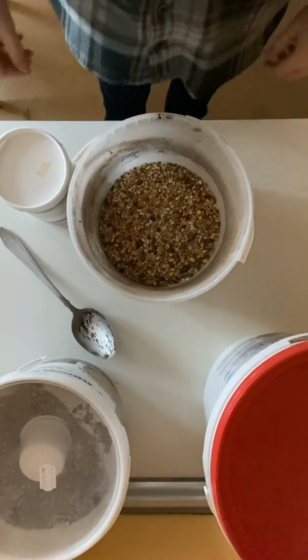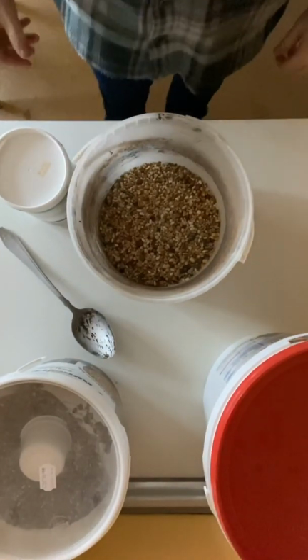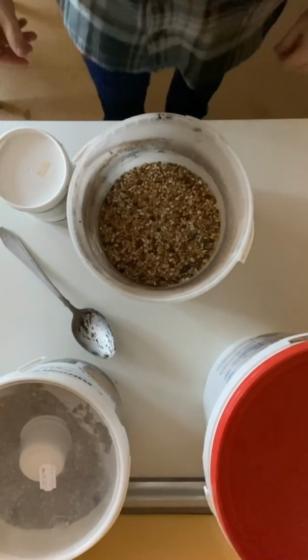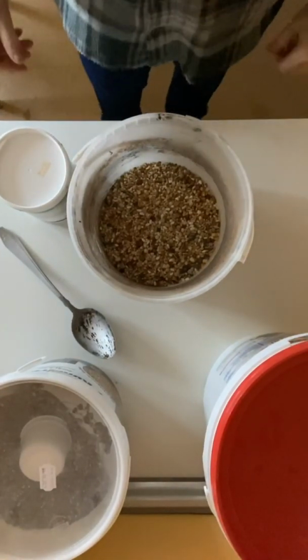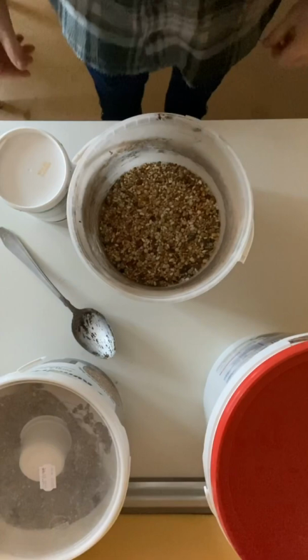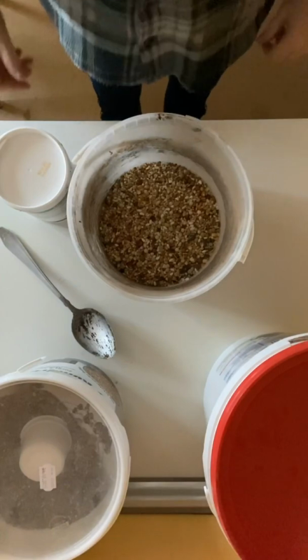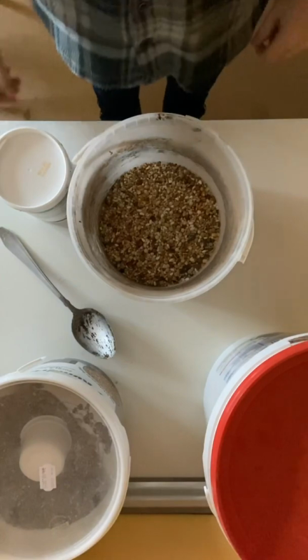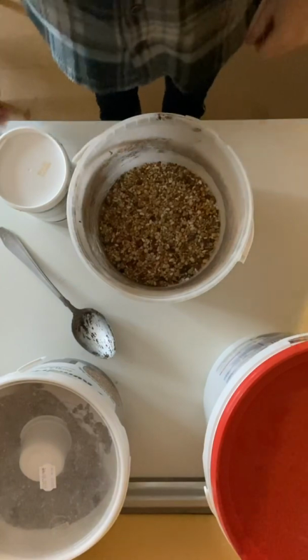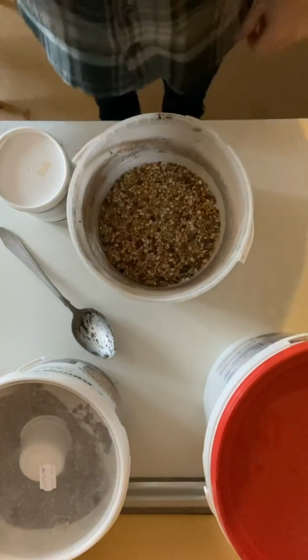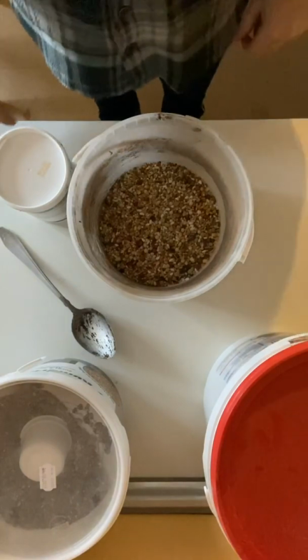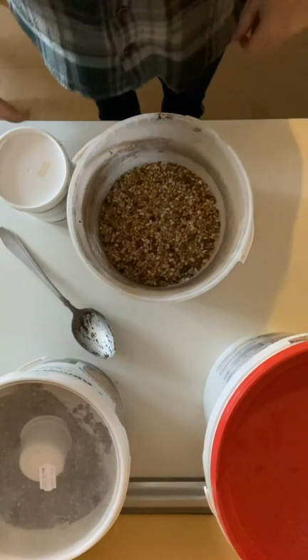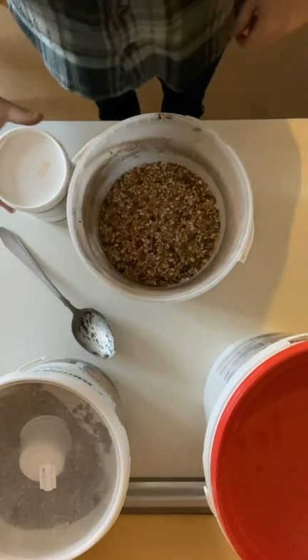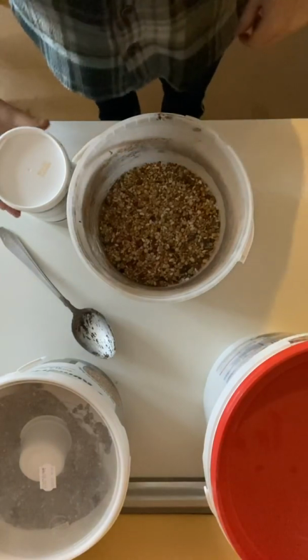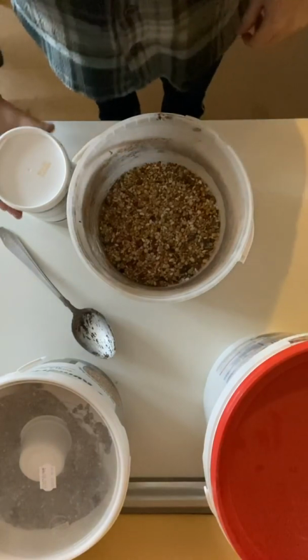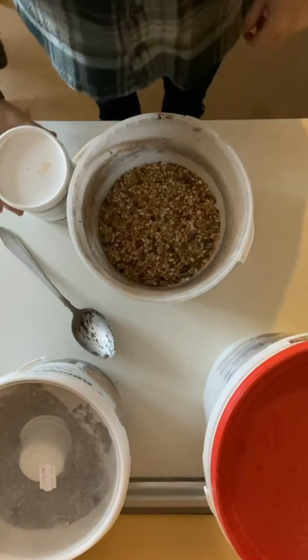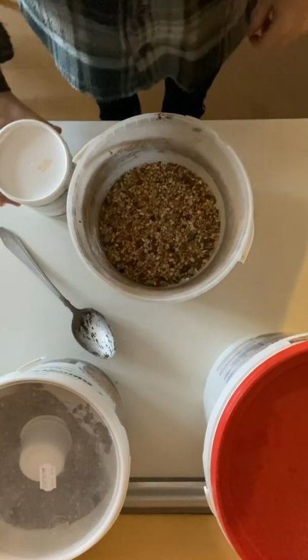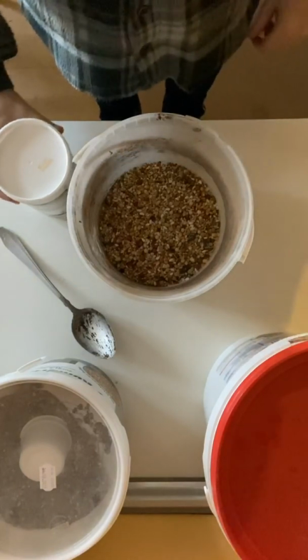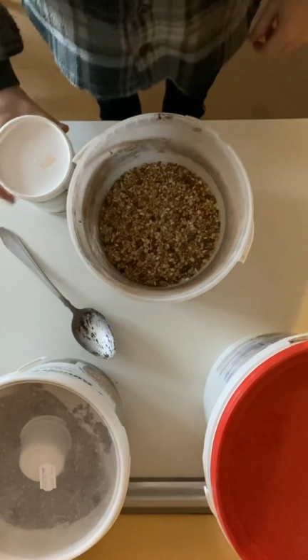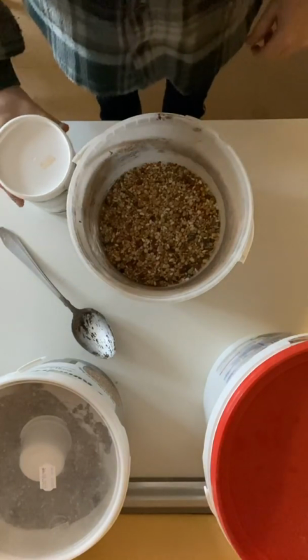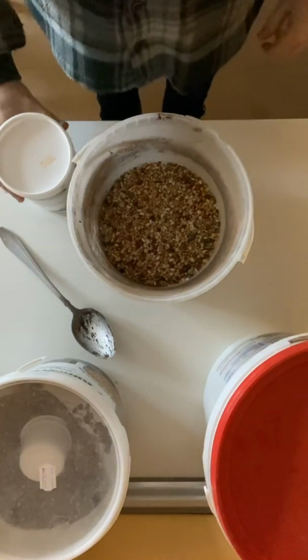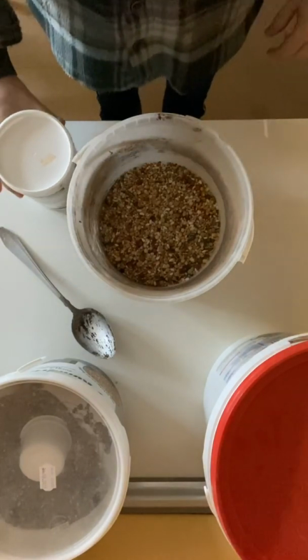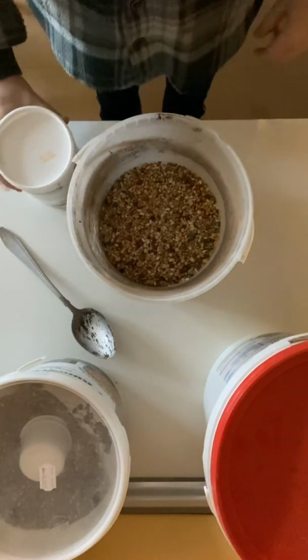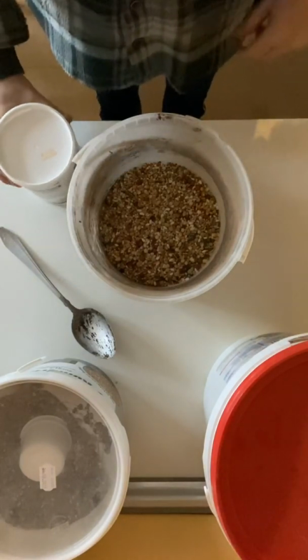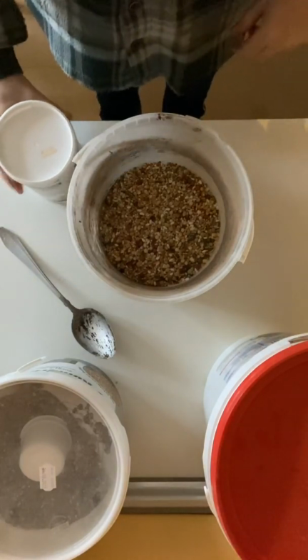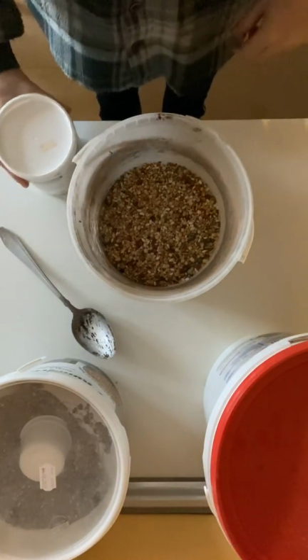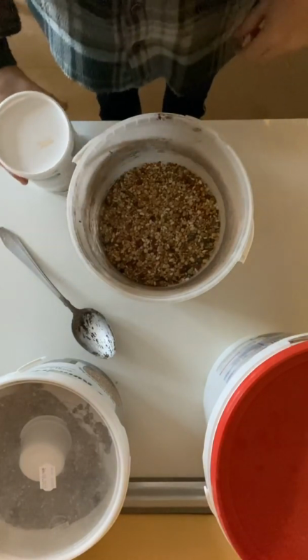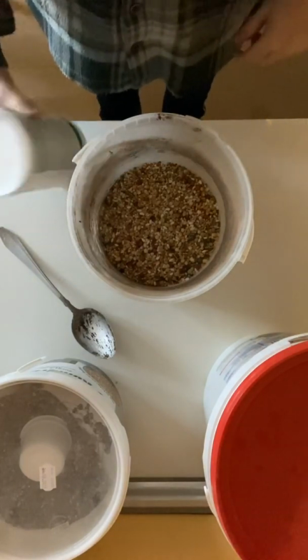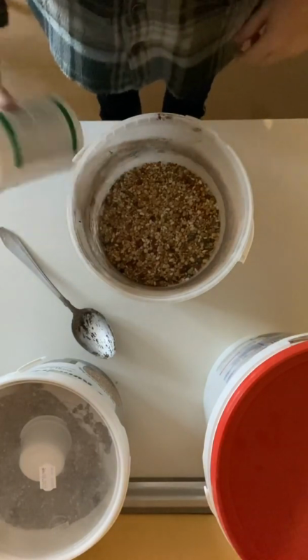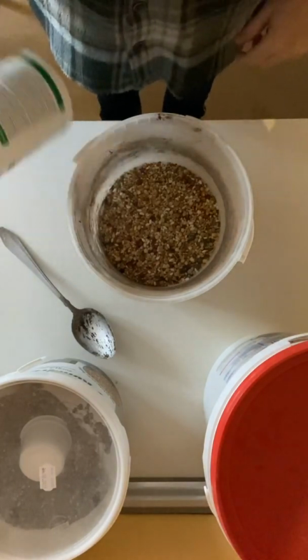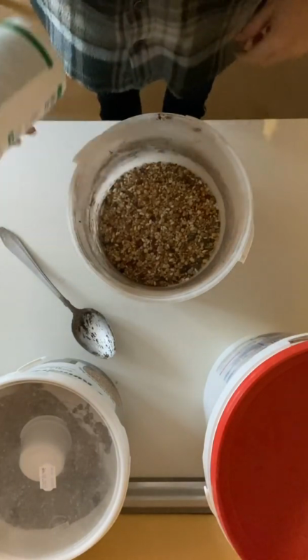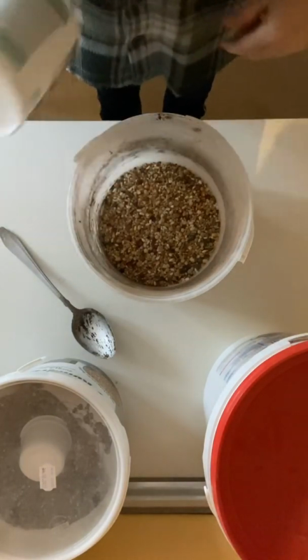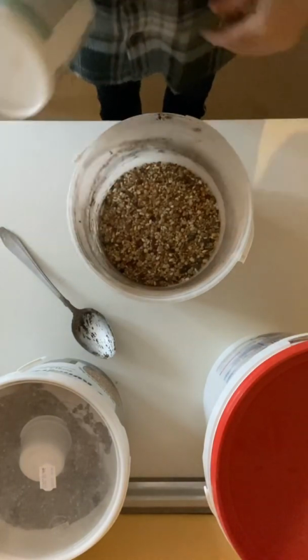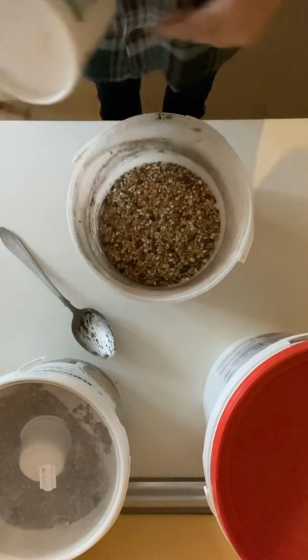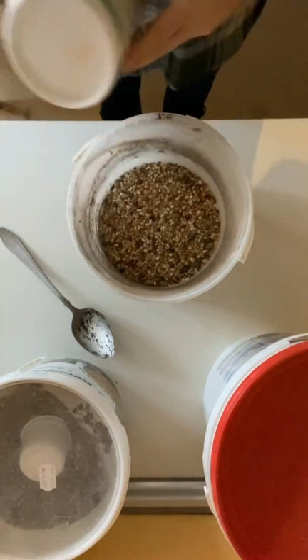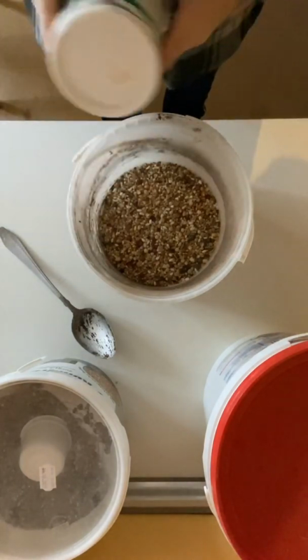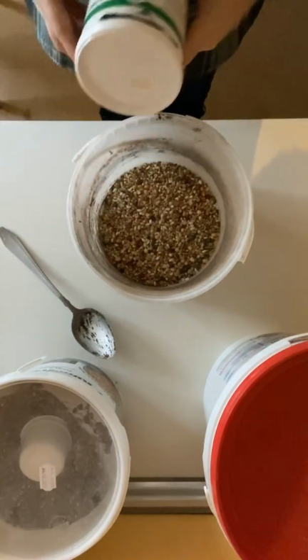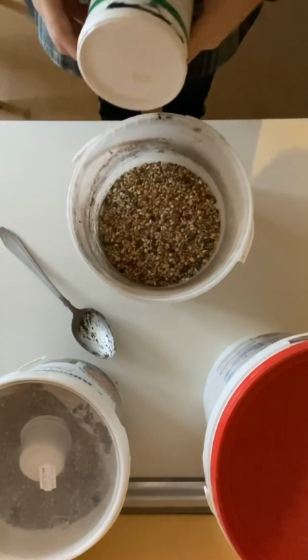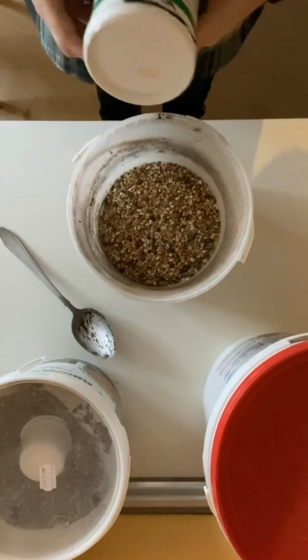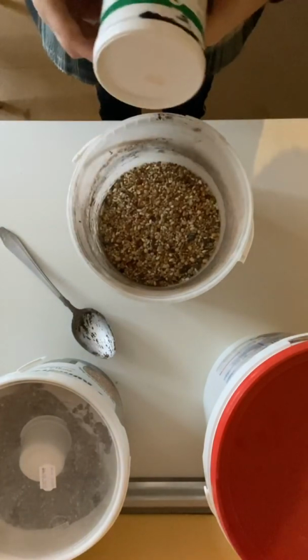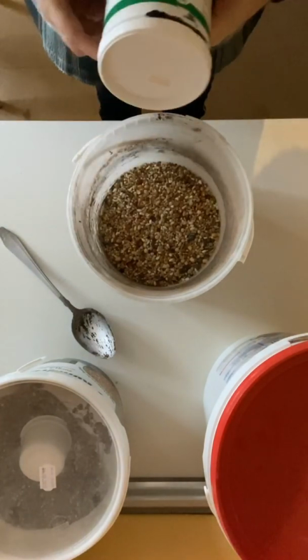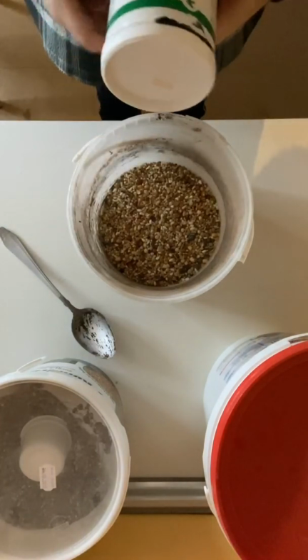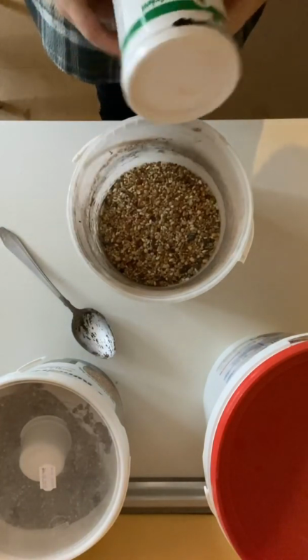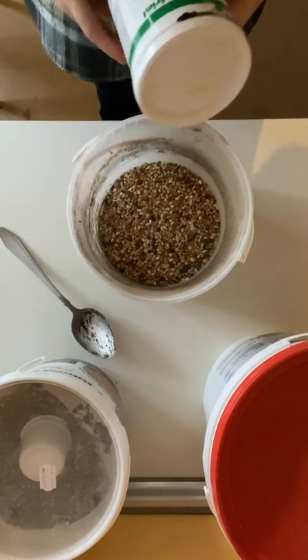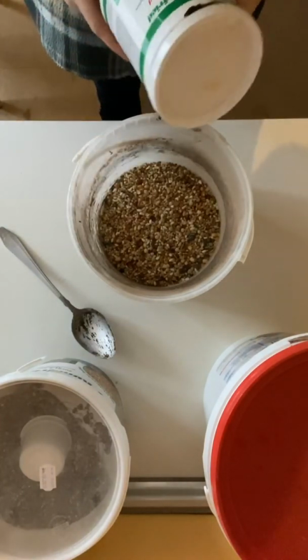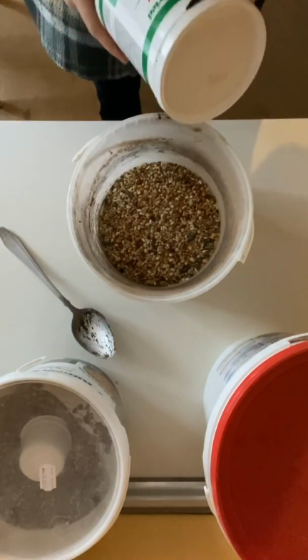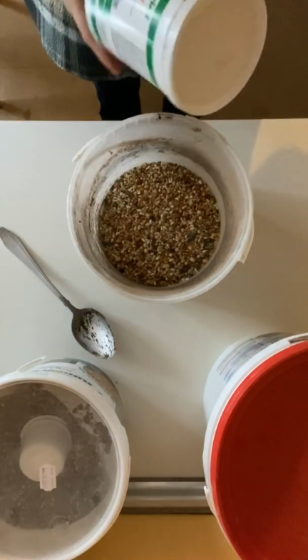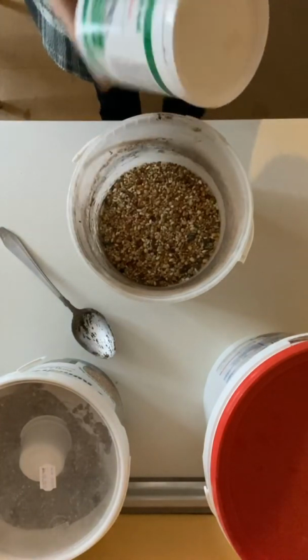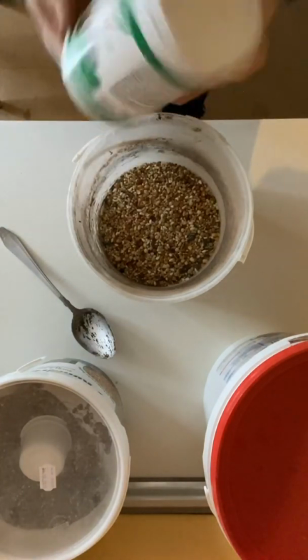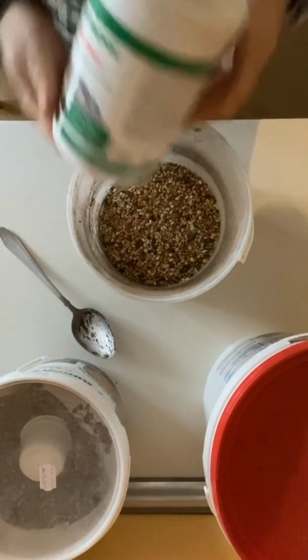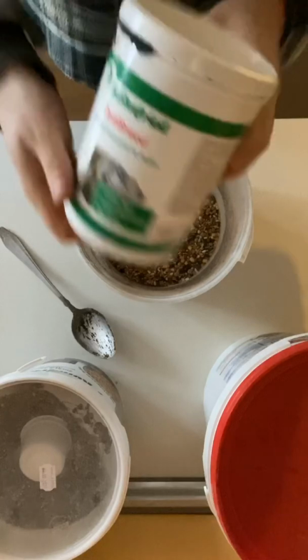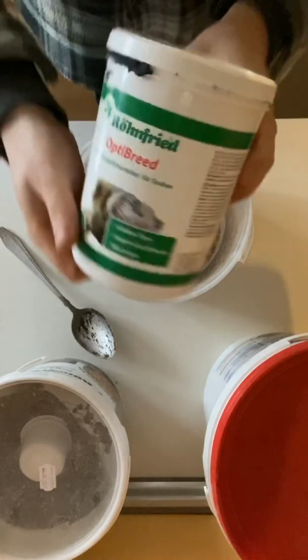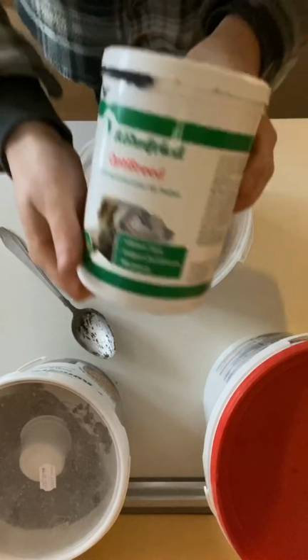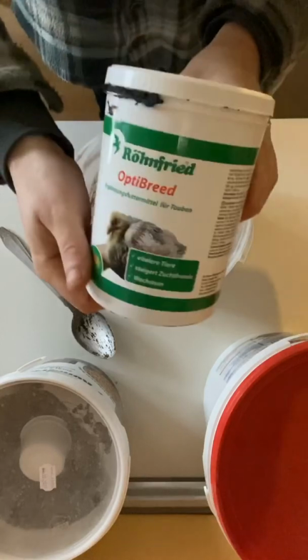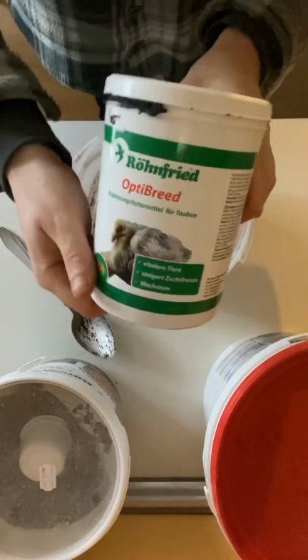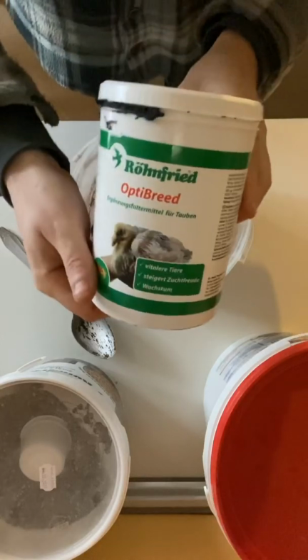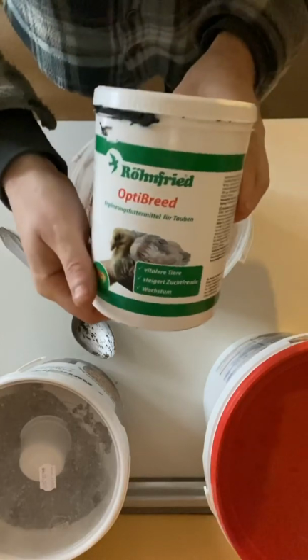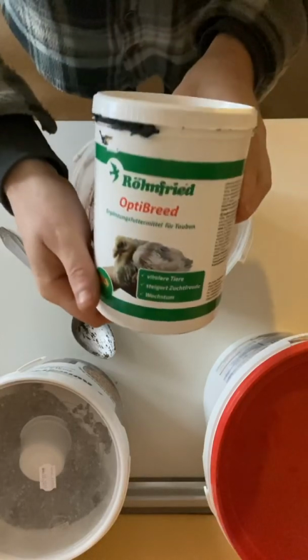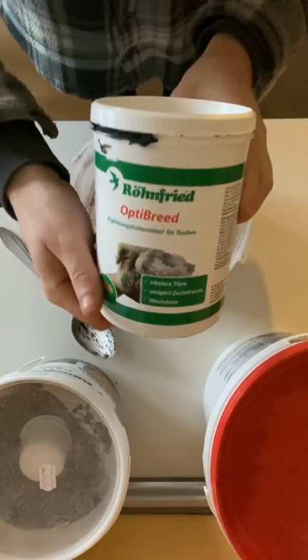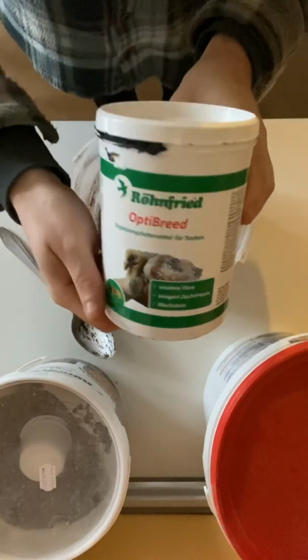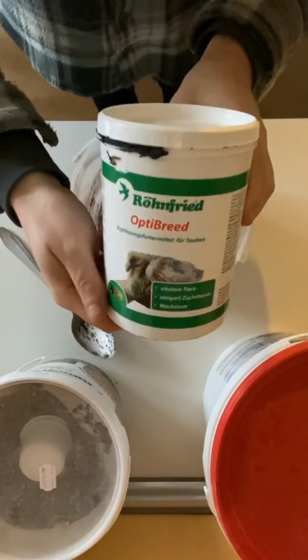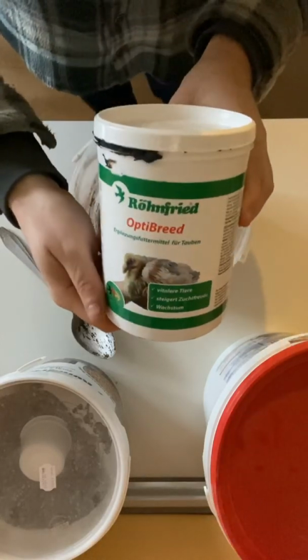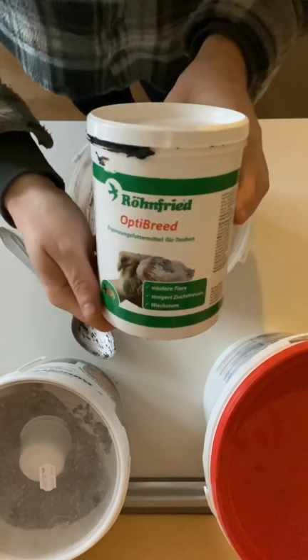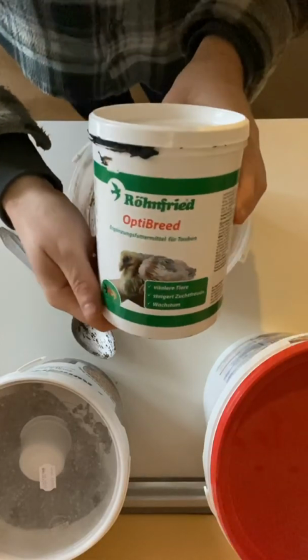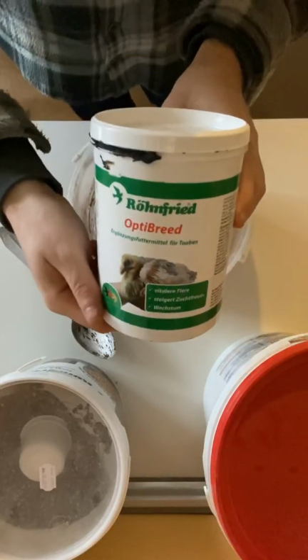Sportfreunde, noch ein kleiner Clip zur Anwendung vom Opti-Brett. Hier haben wir das Opti-Brett.